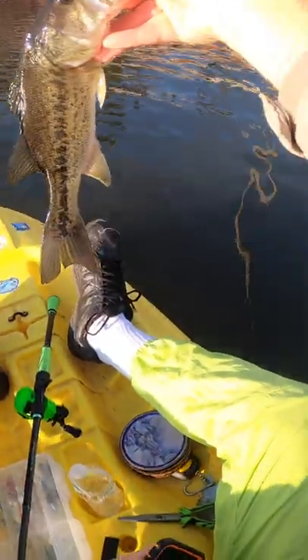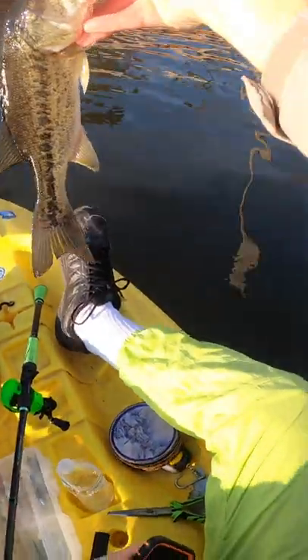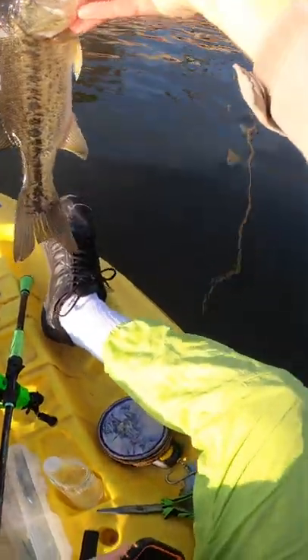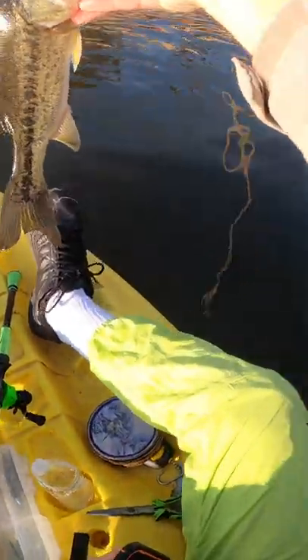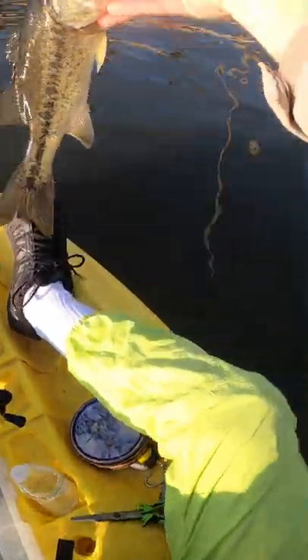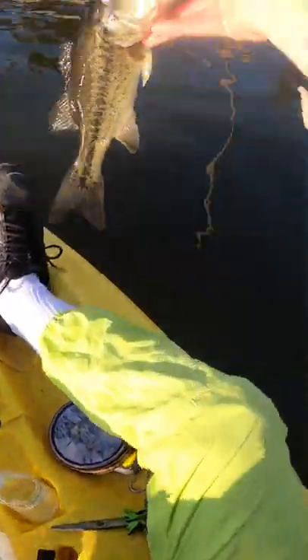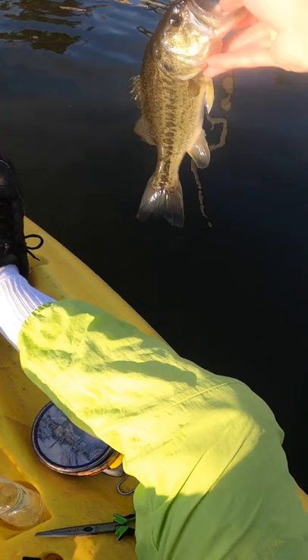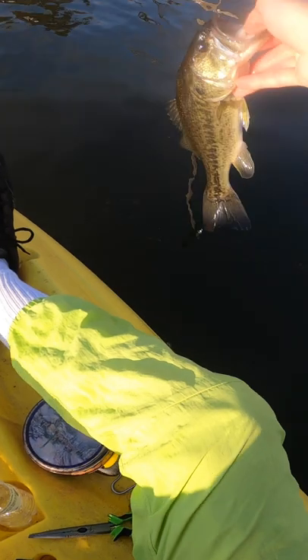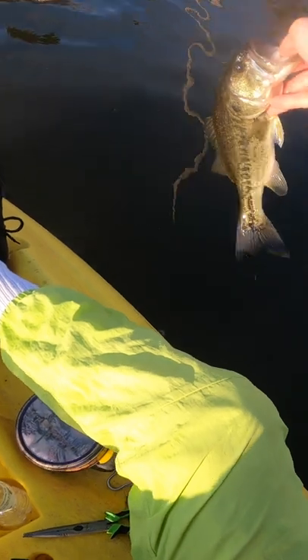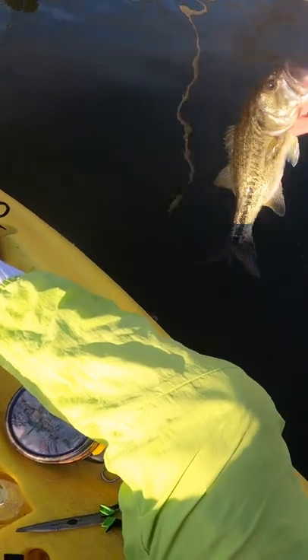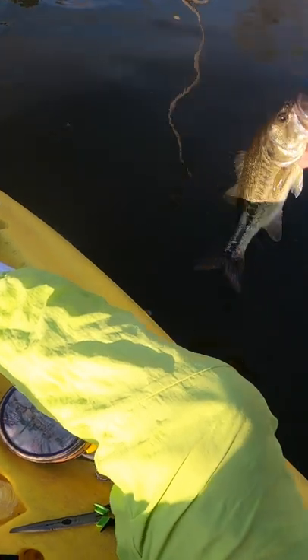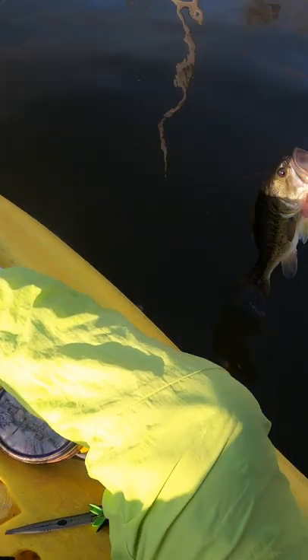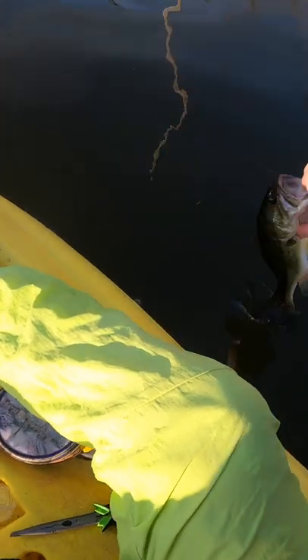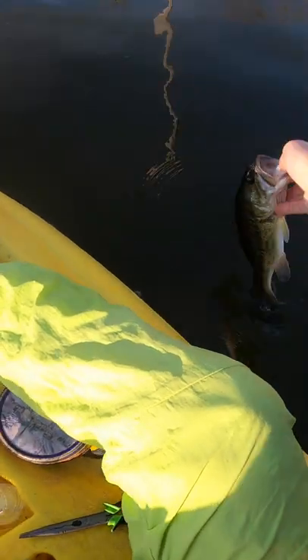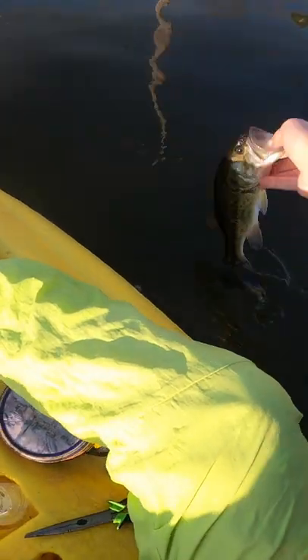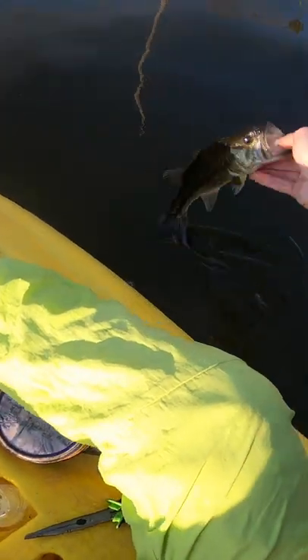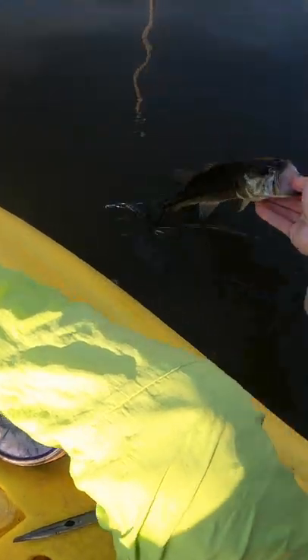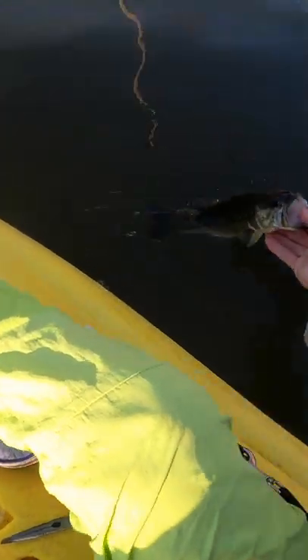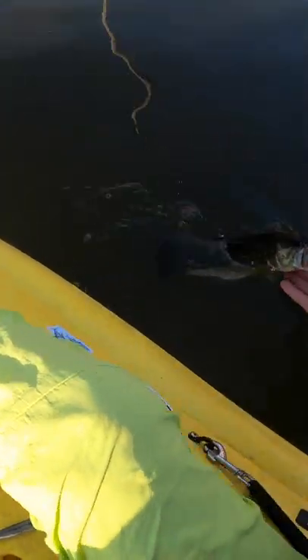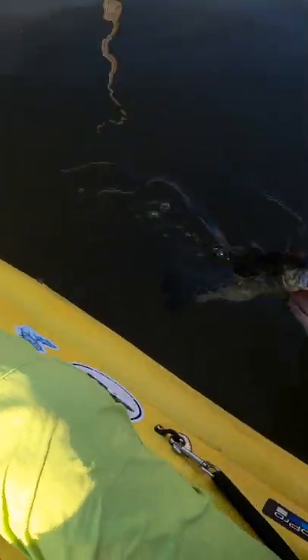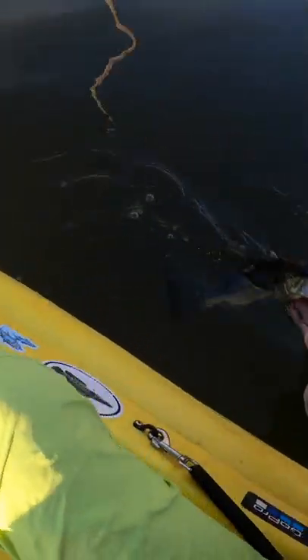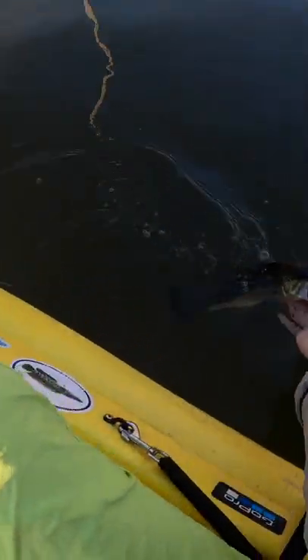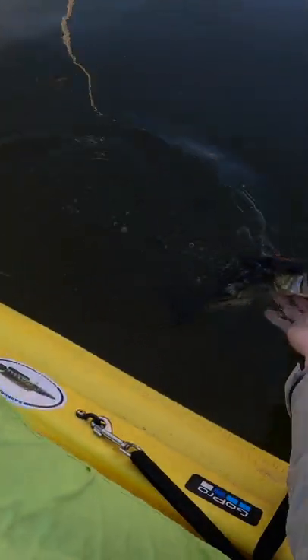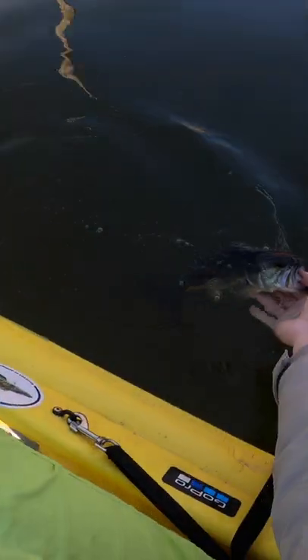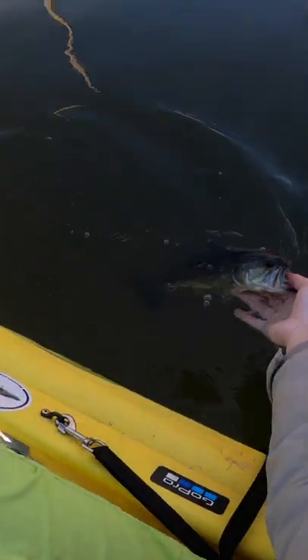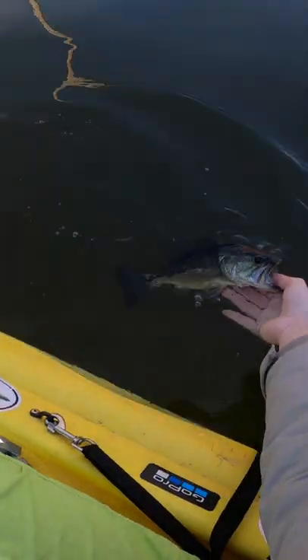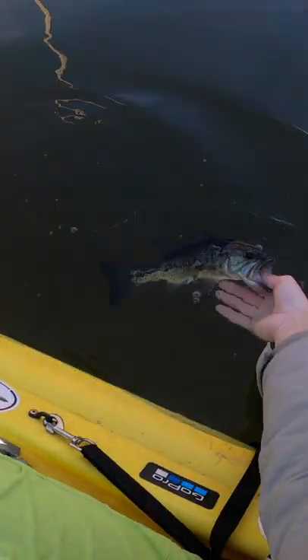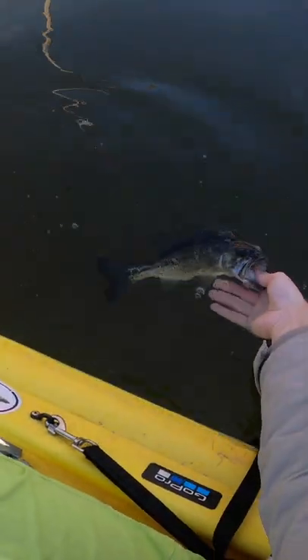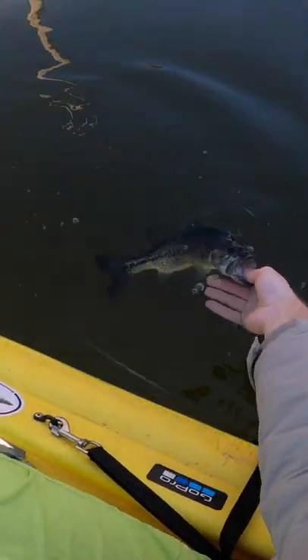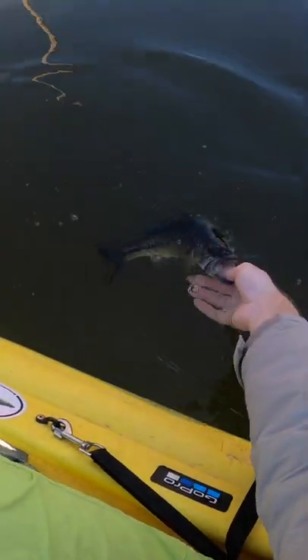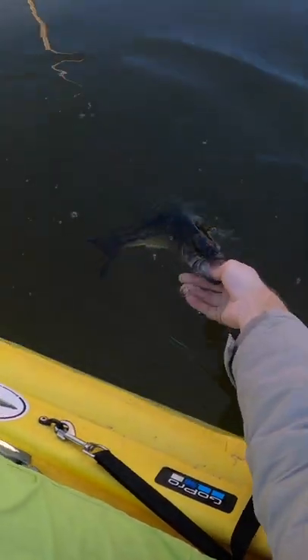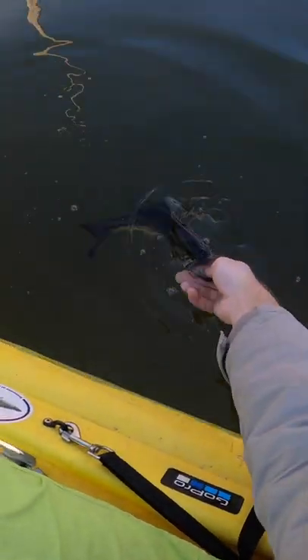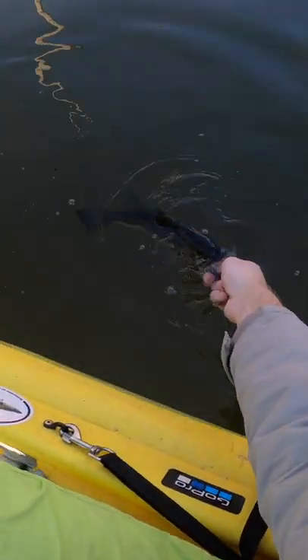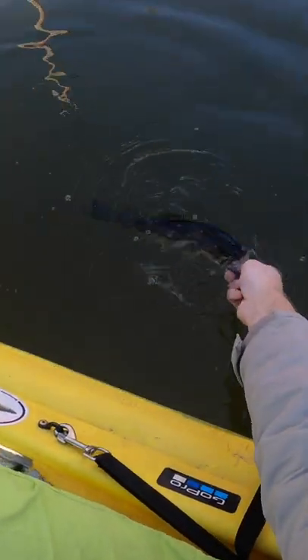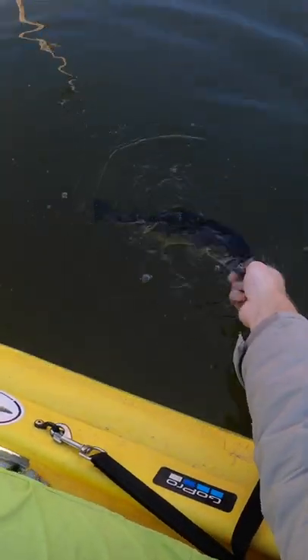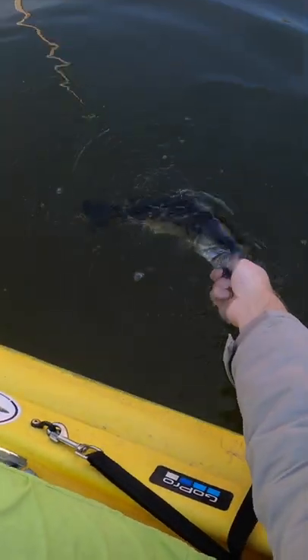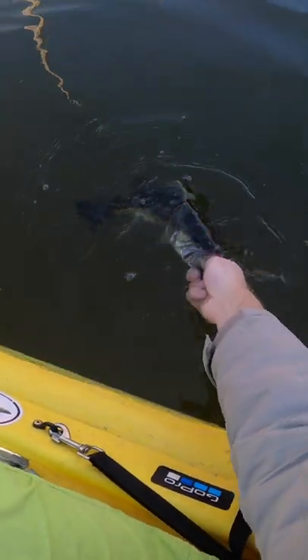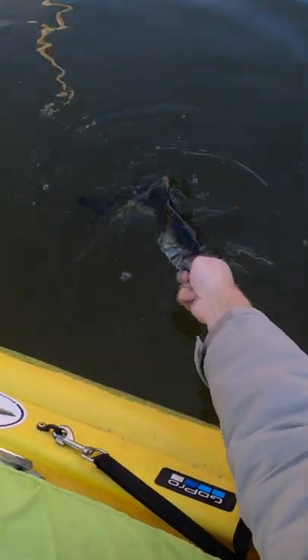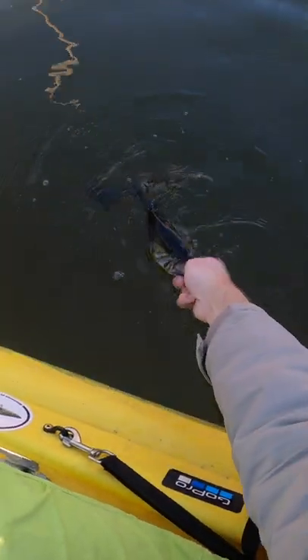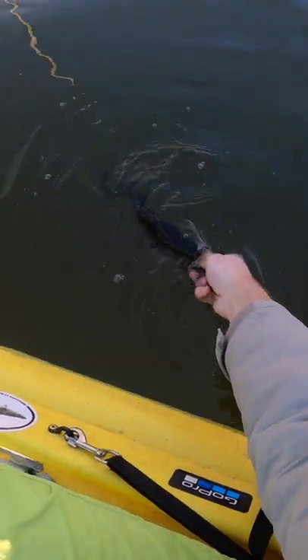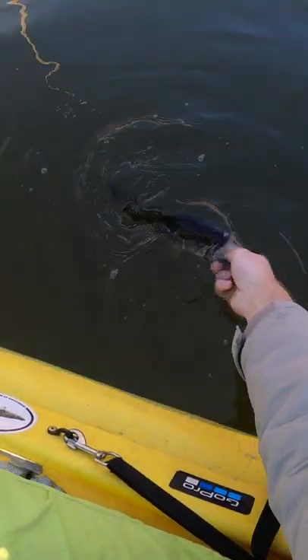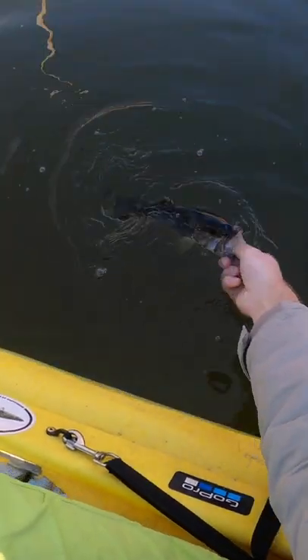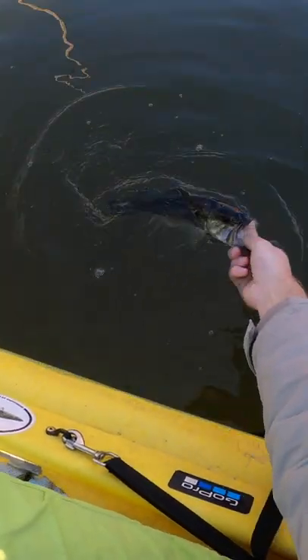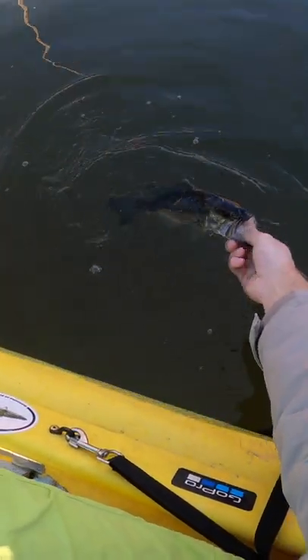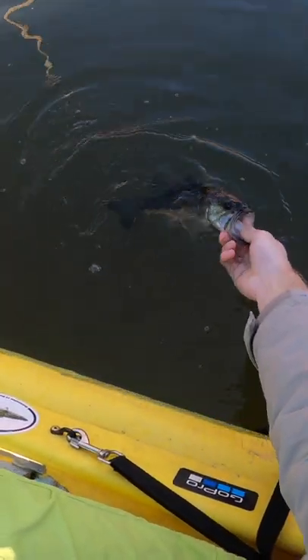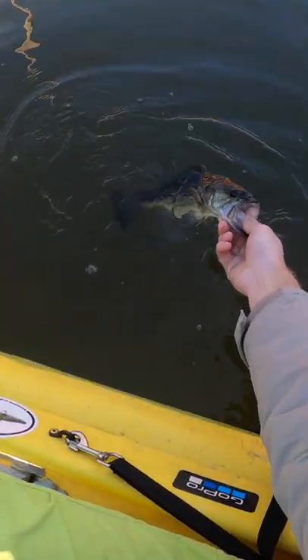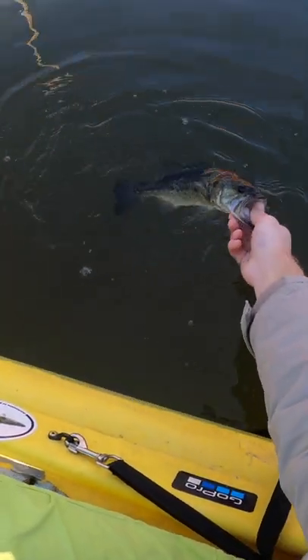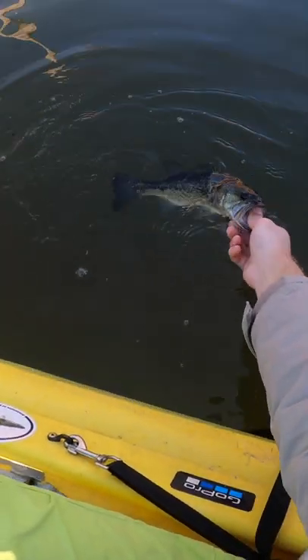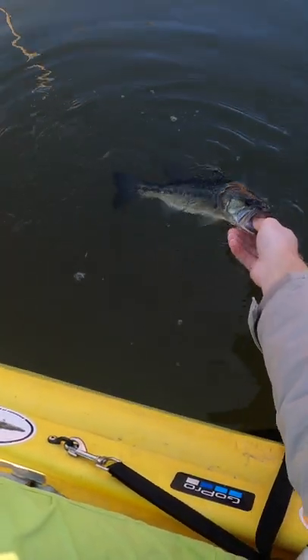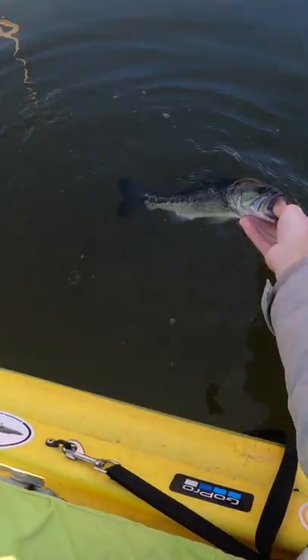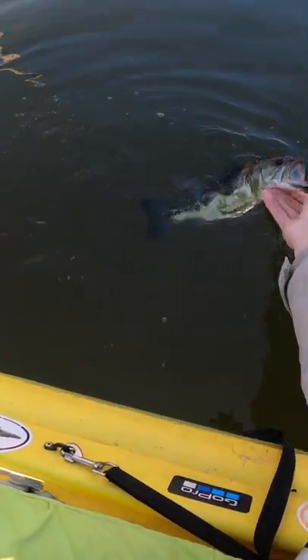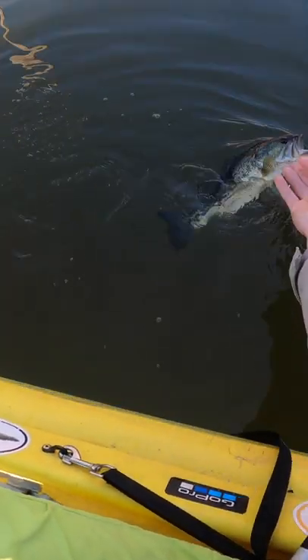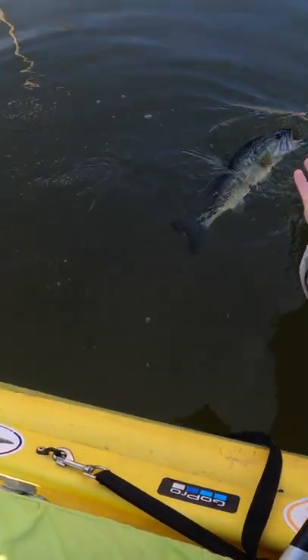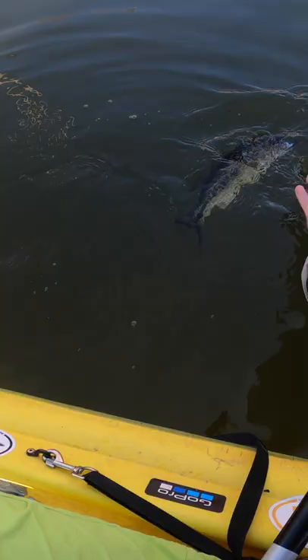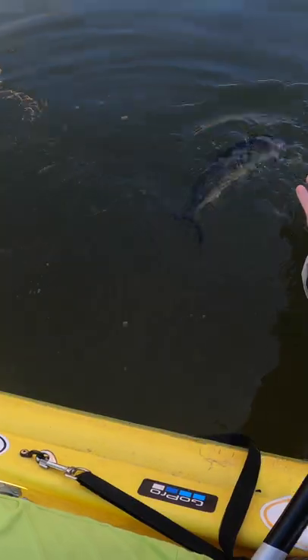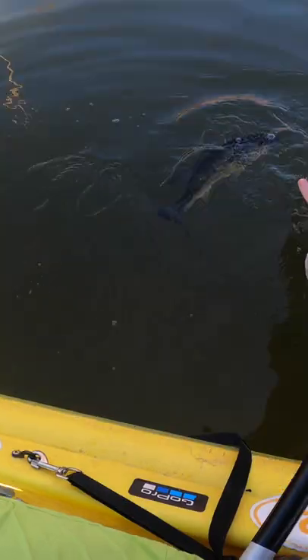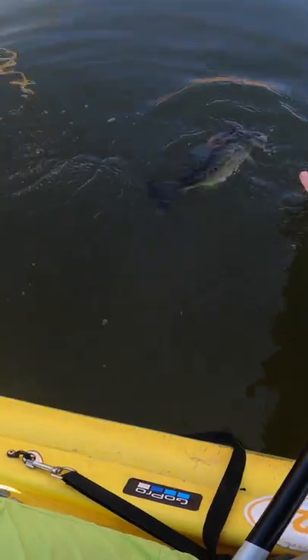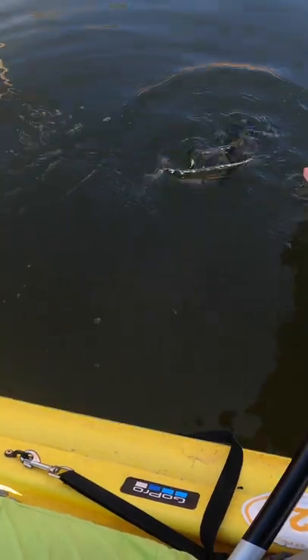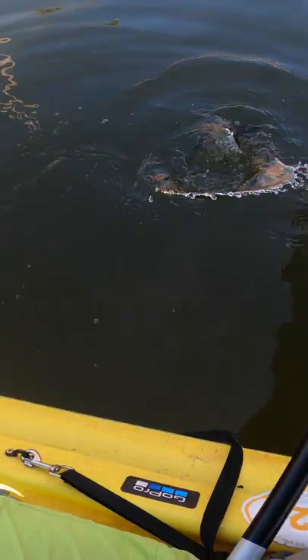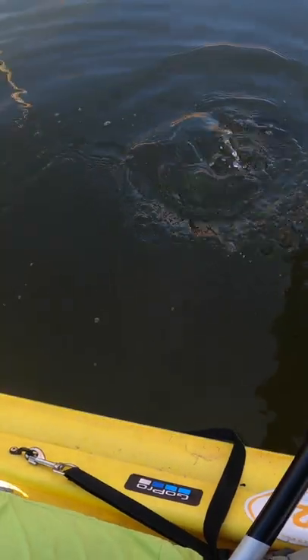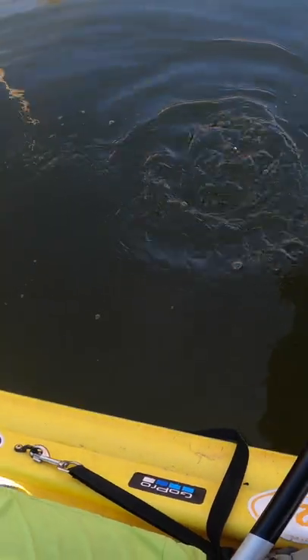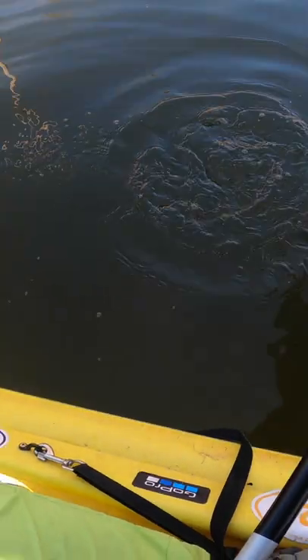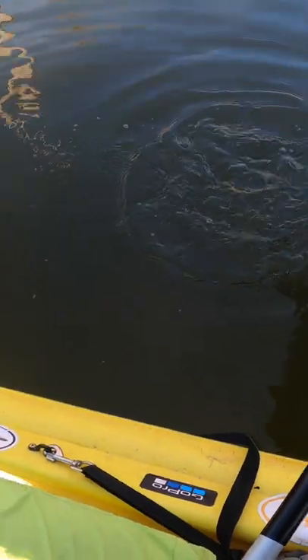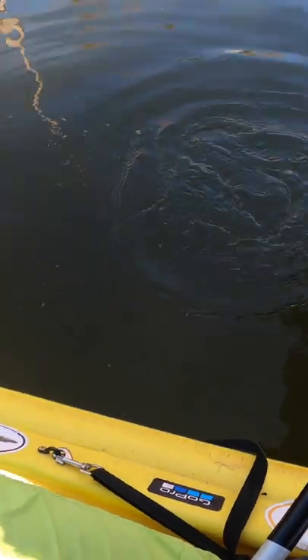All right, thanks for biting that Googan Junior Scout — very fun bait to use, that little jerk bait. I'm gonna say goodbye to this guy right here. See you, bud.